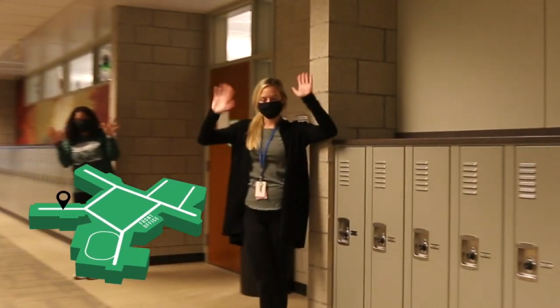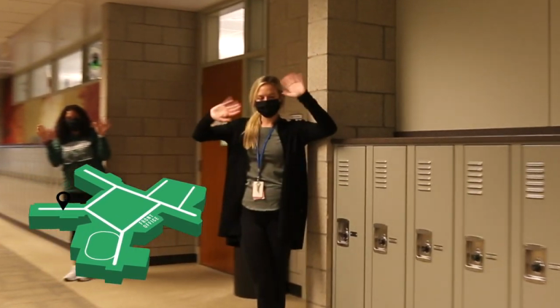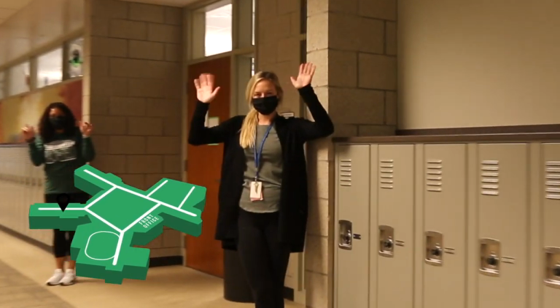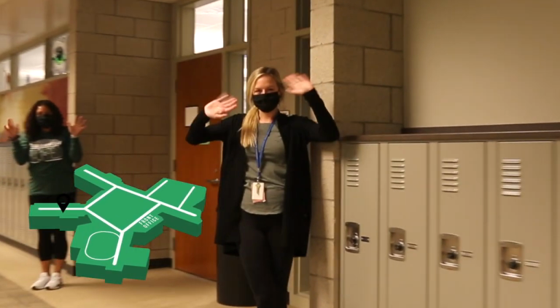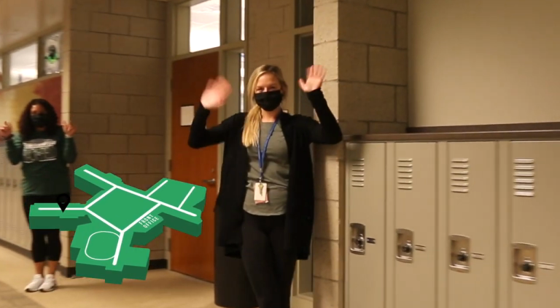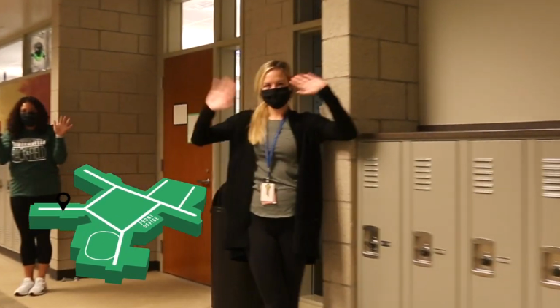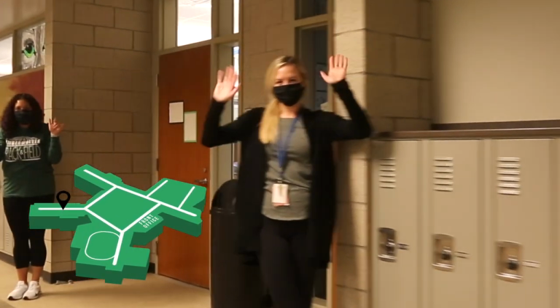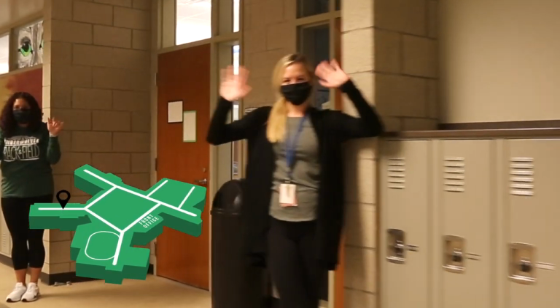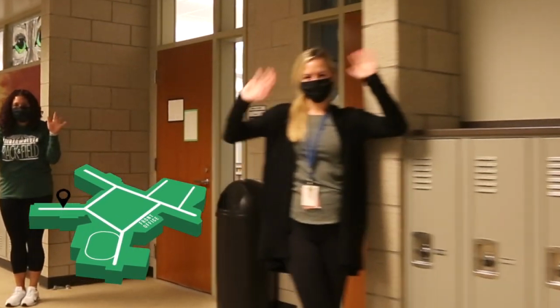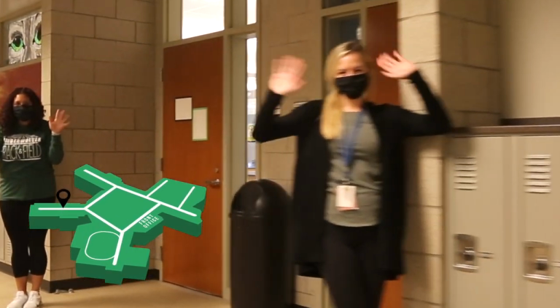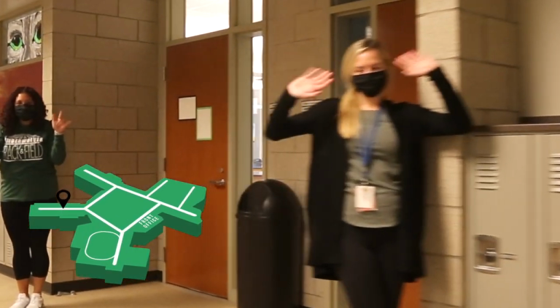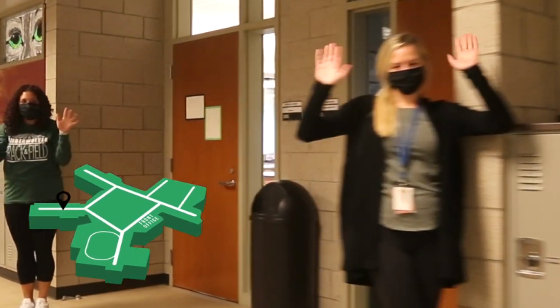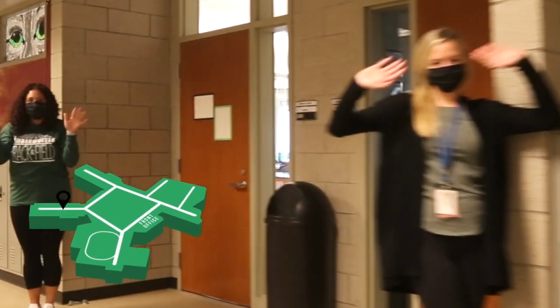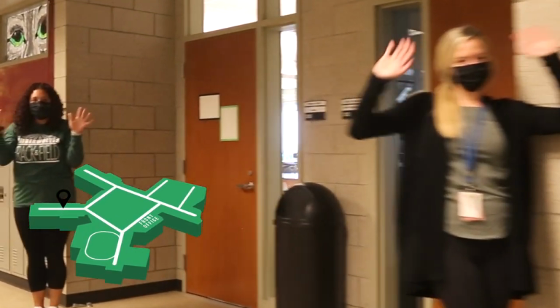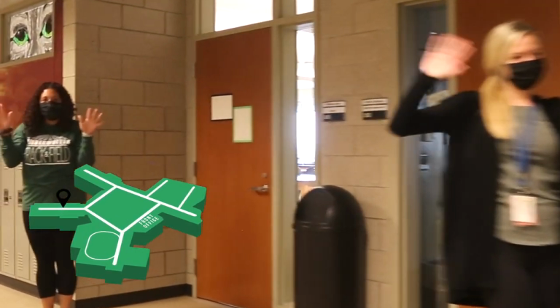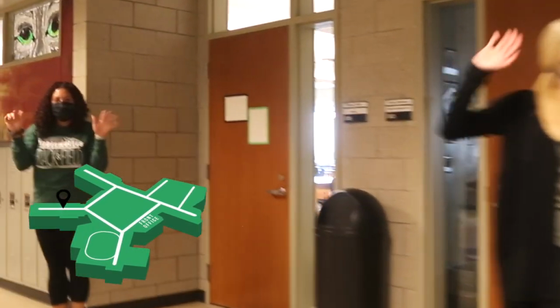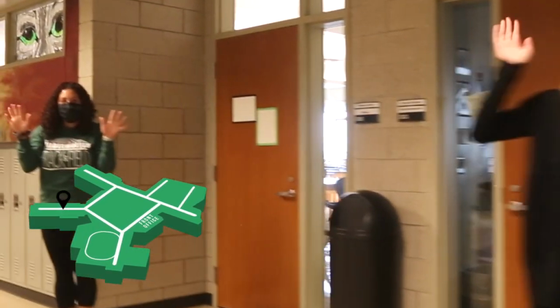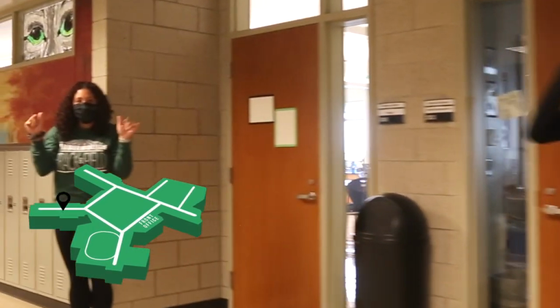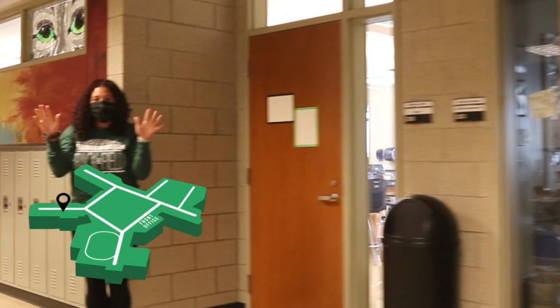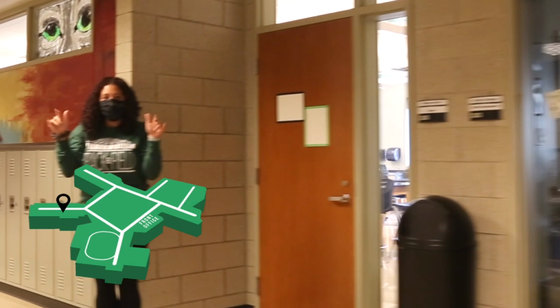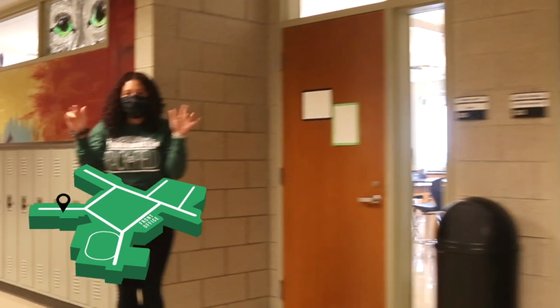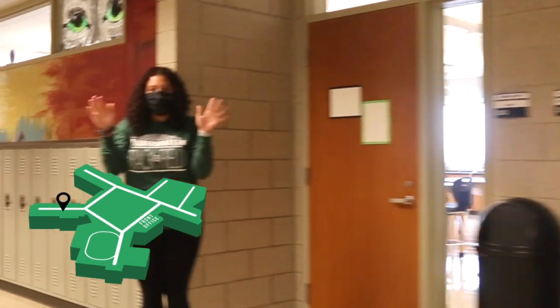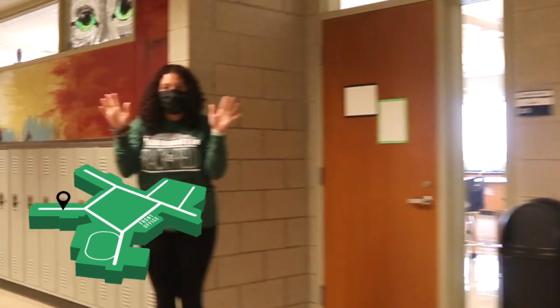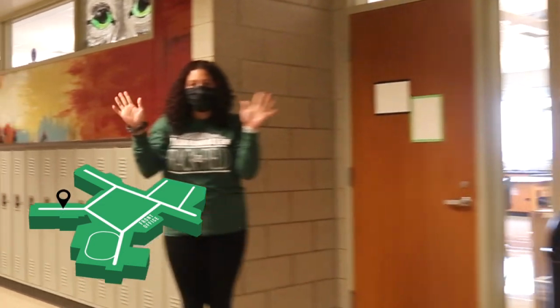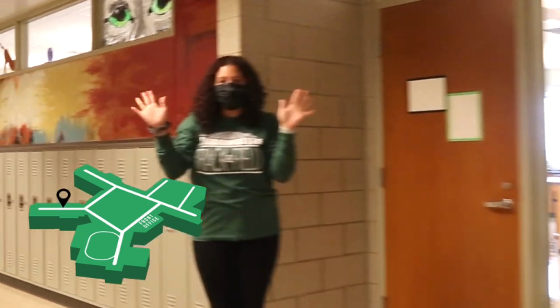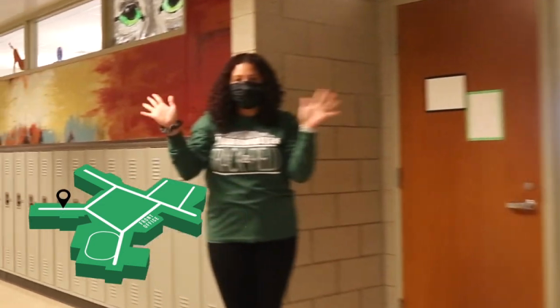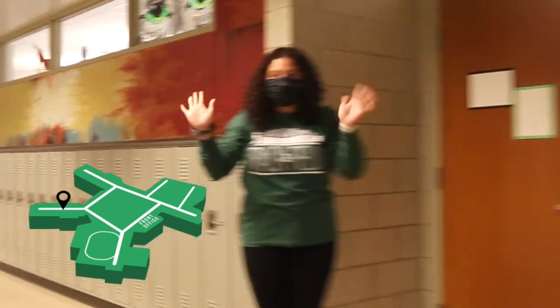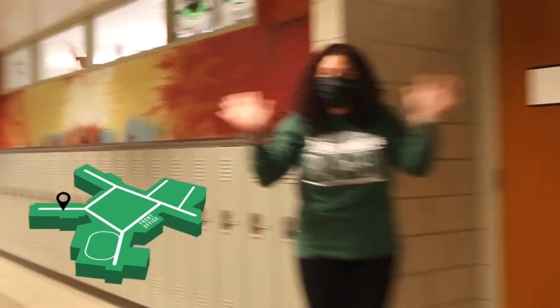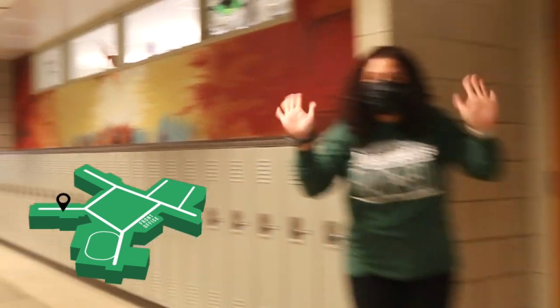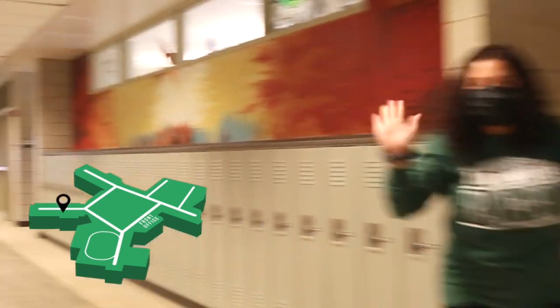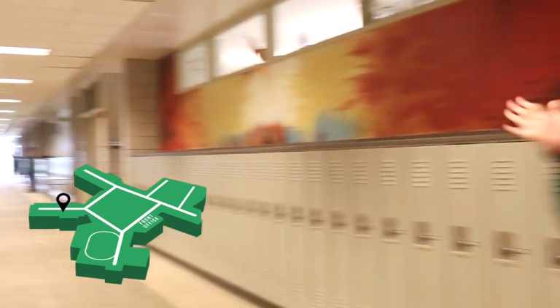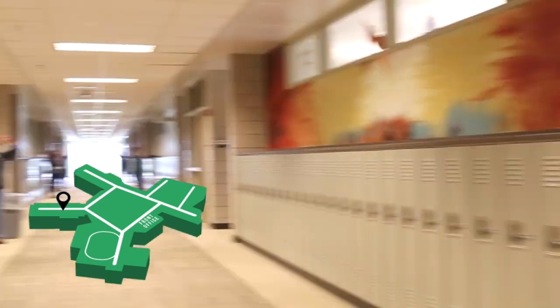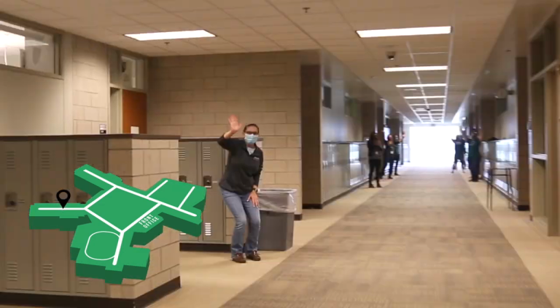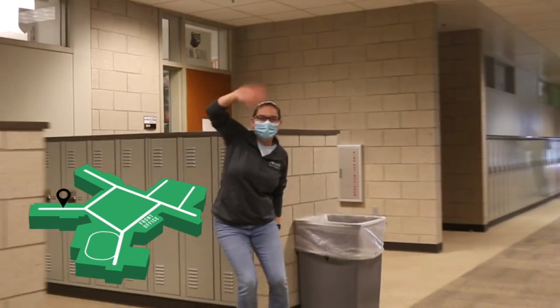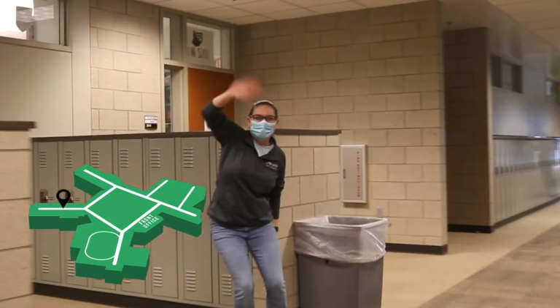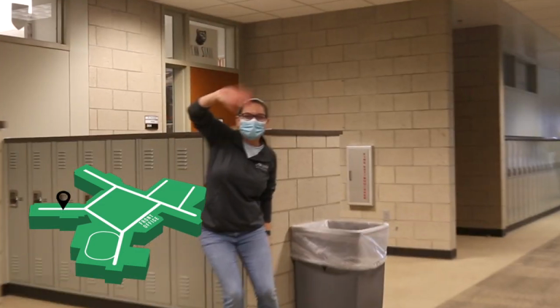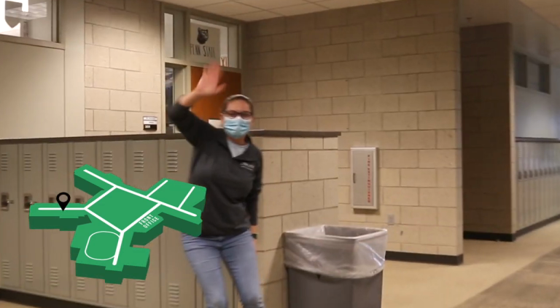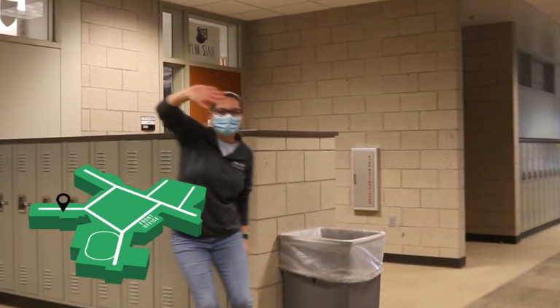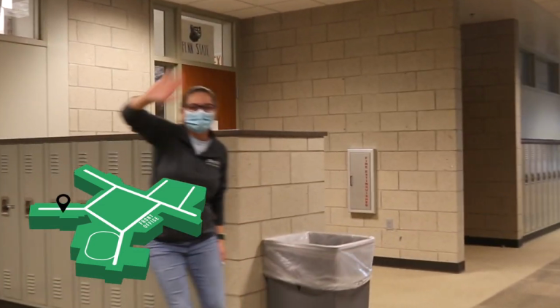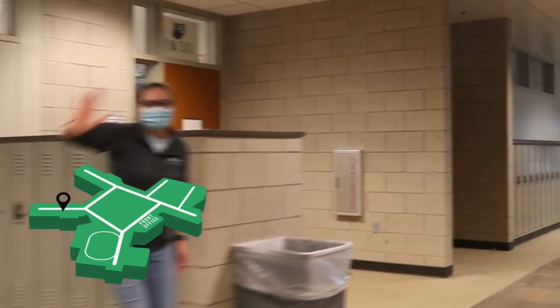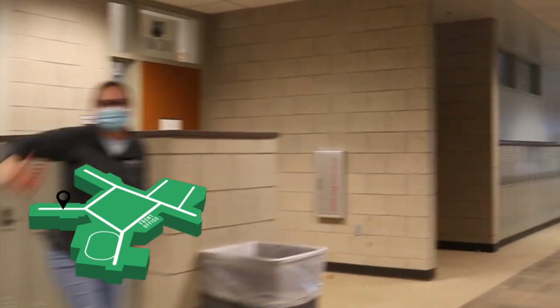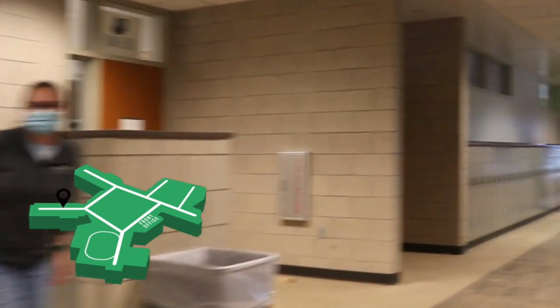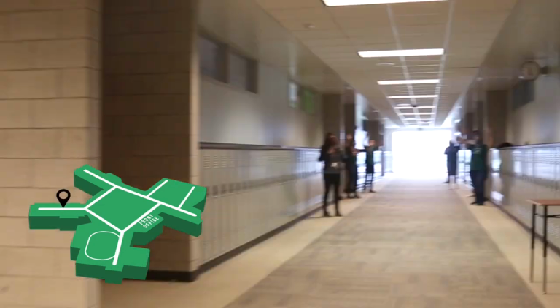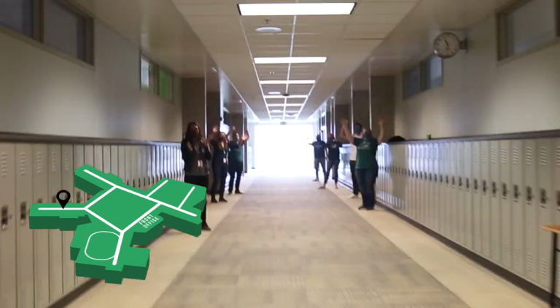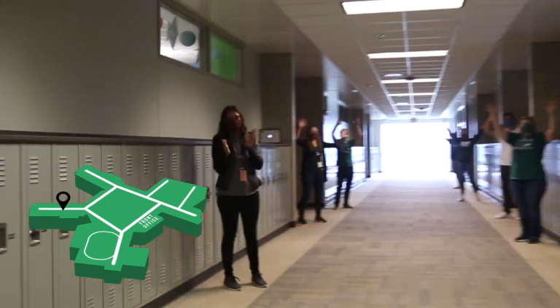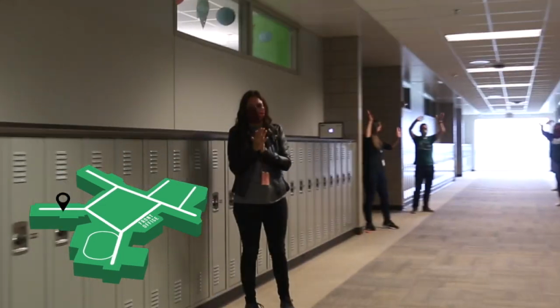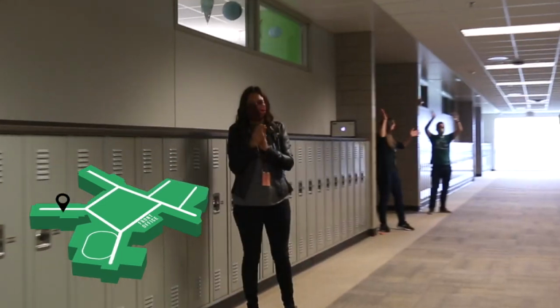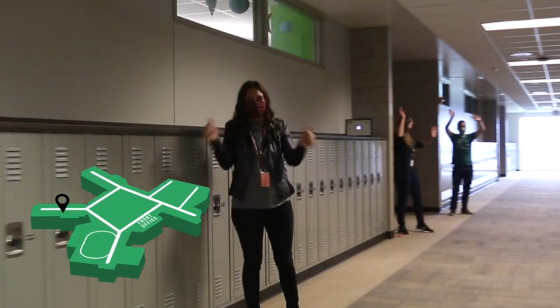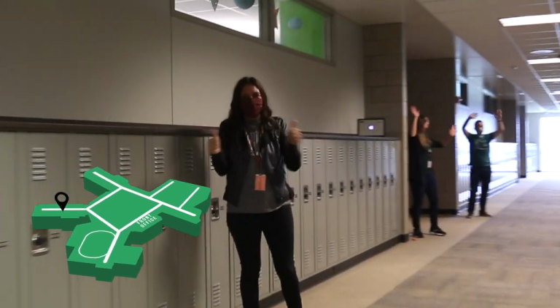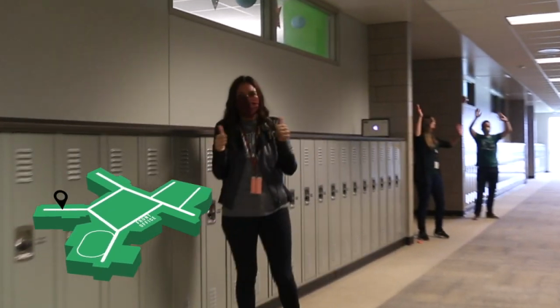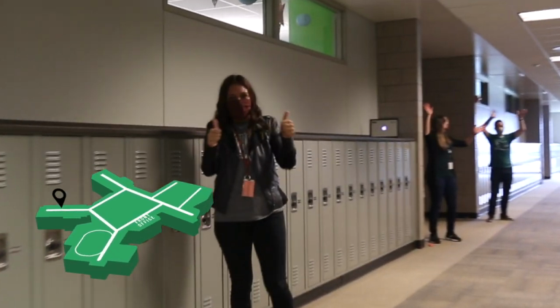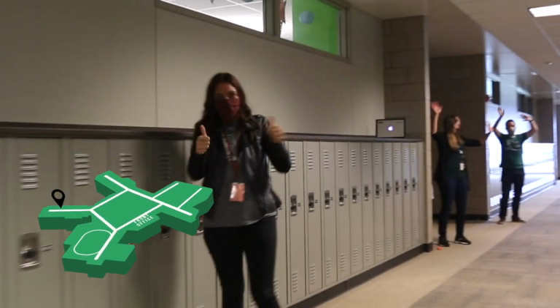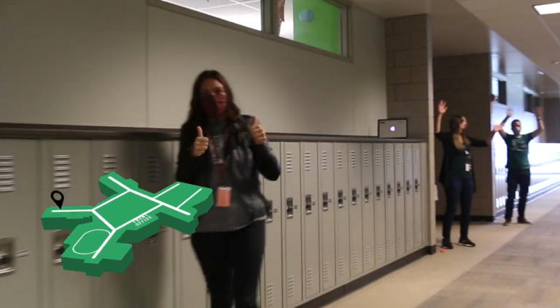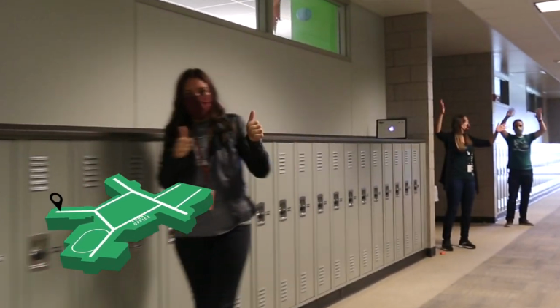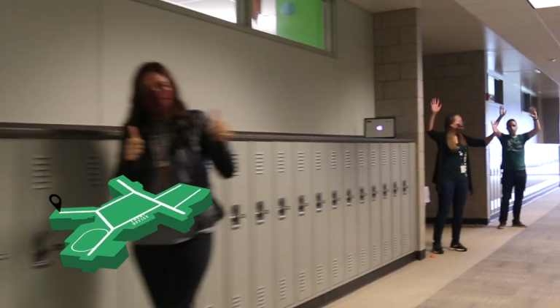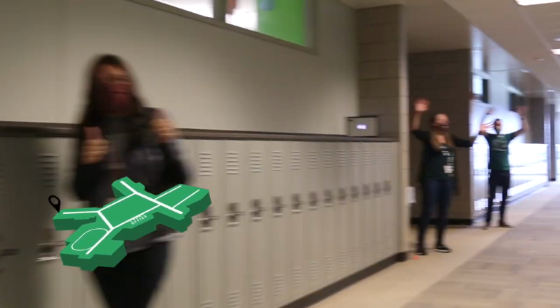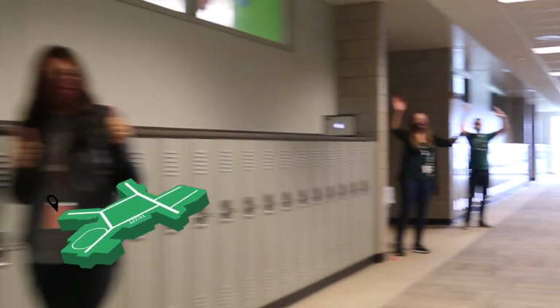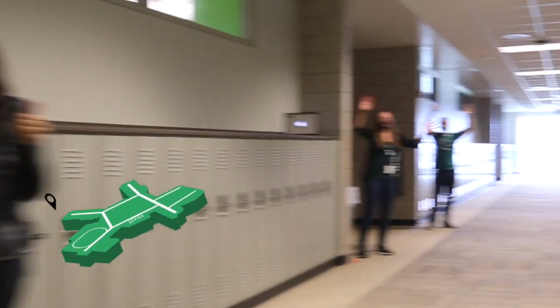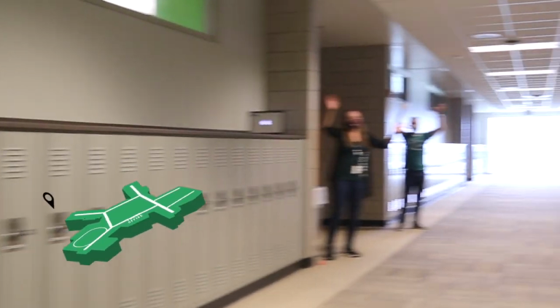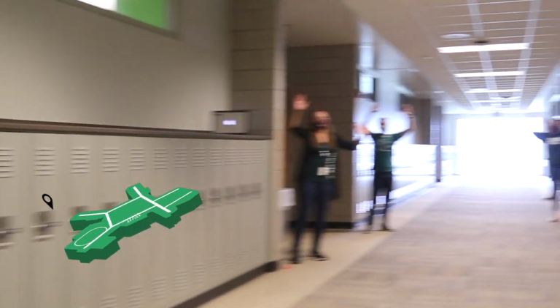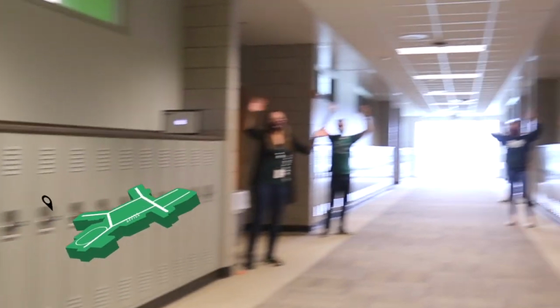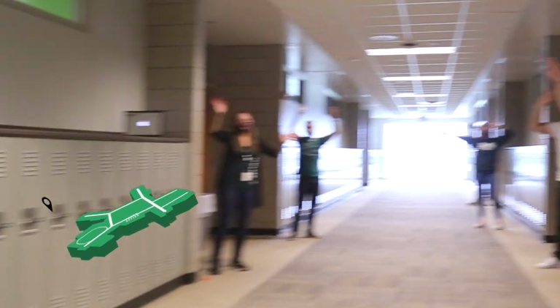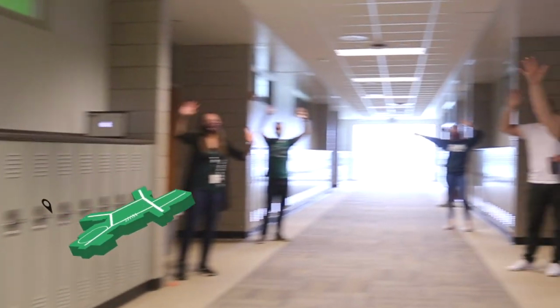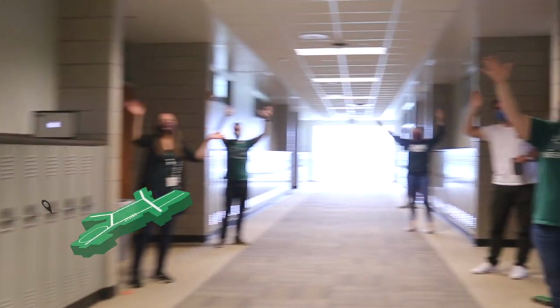The 300s hallway contains all of our English classes. A few science classes are here as well. This hallway is home to the seniors.